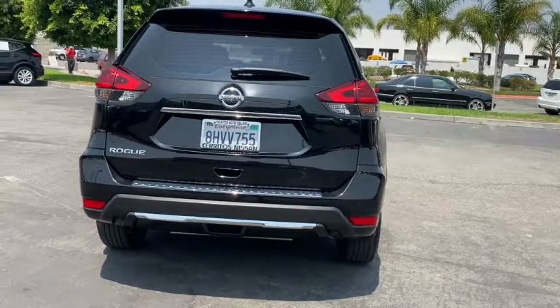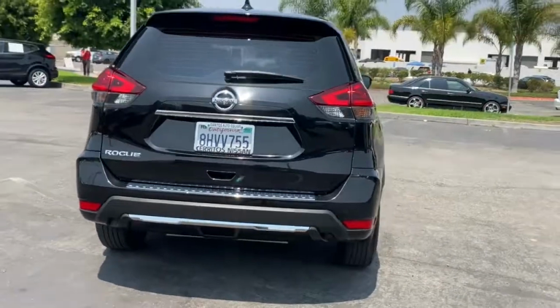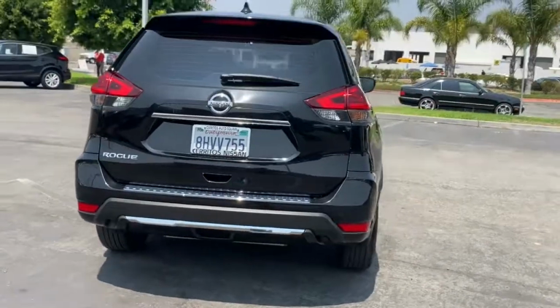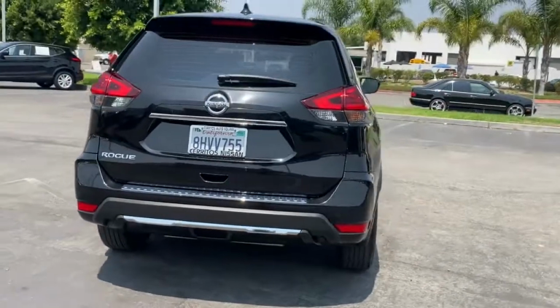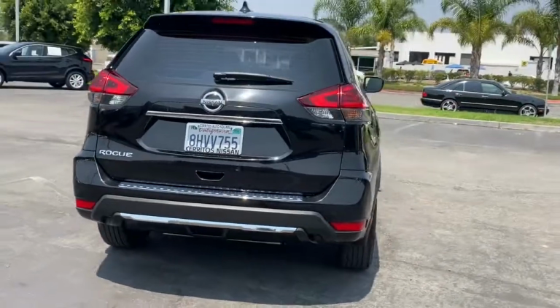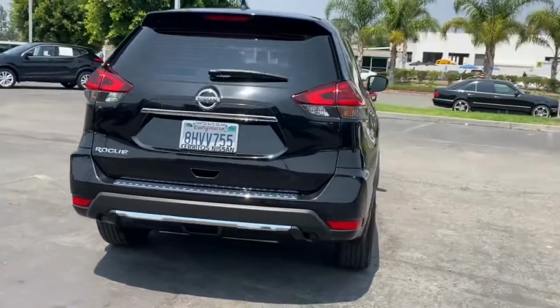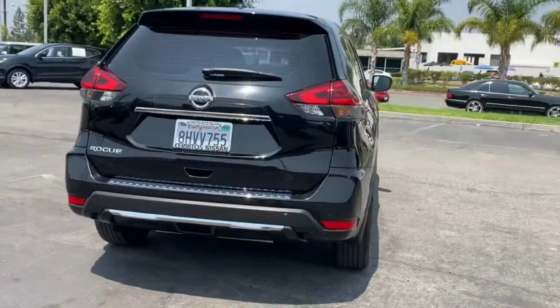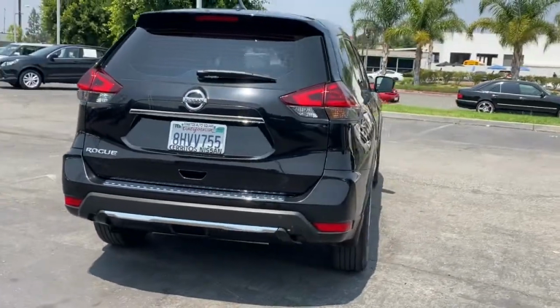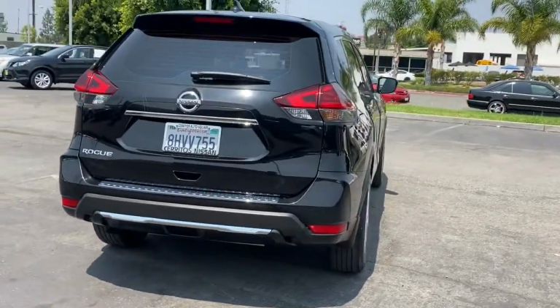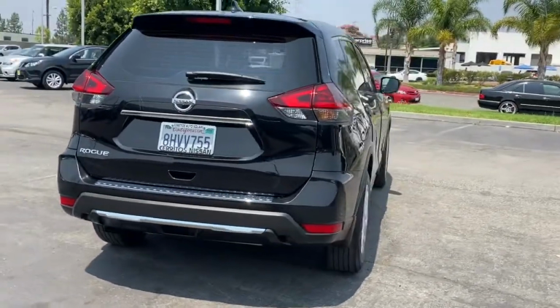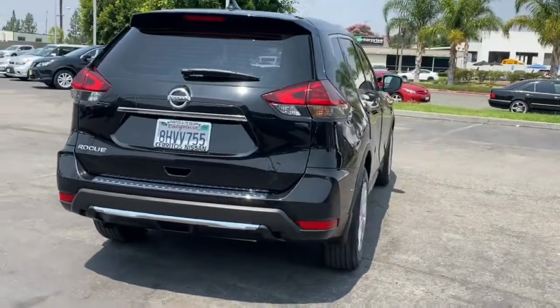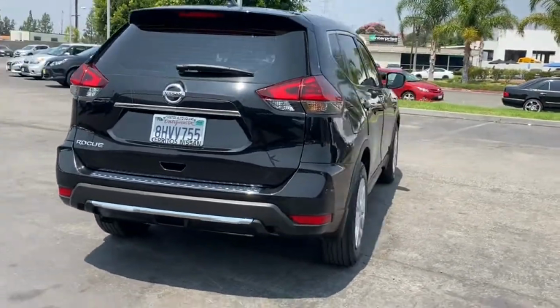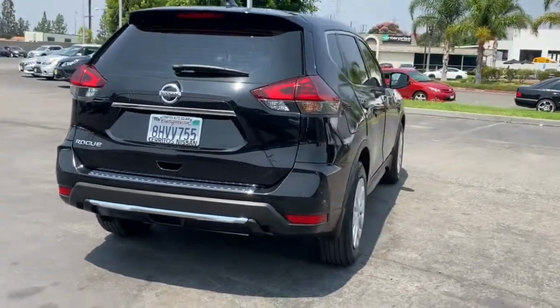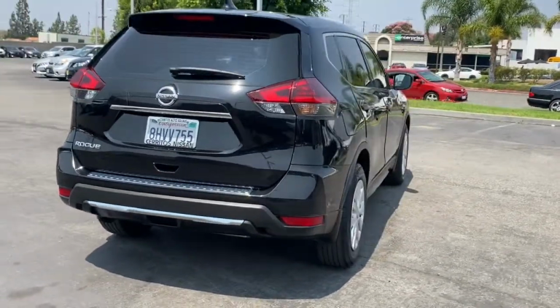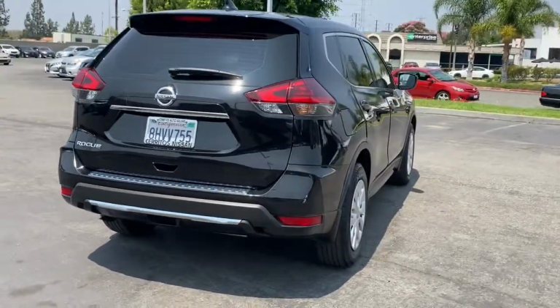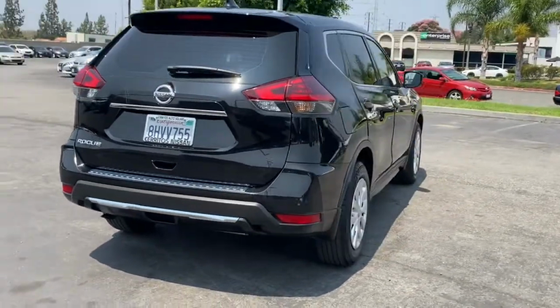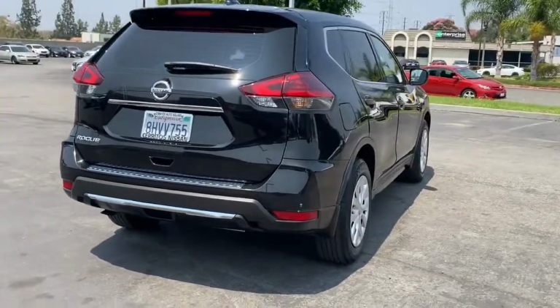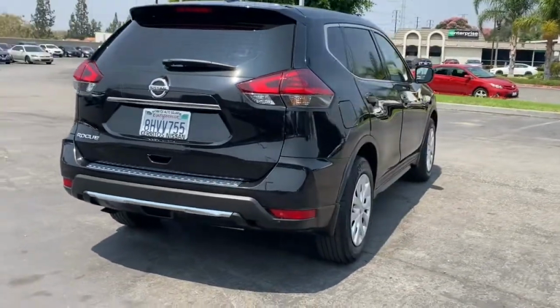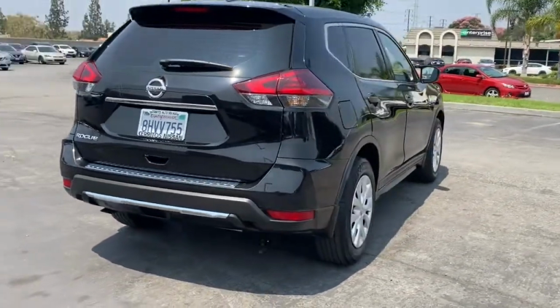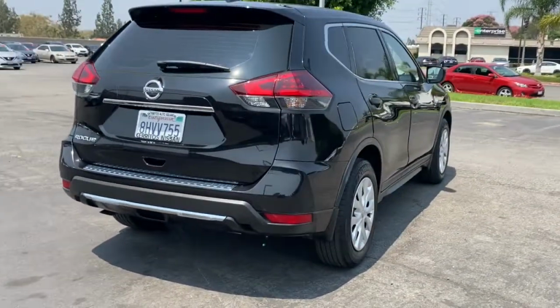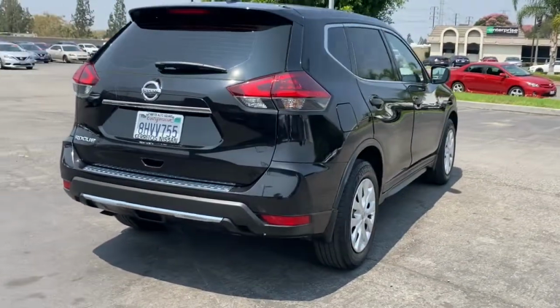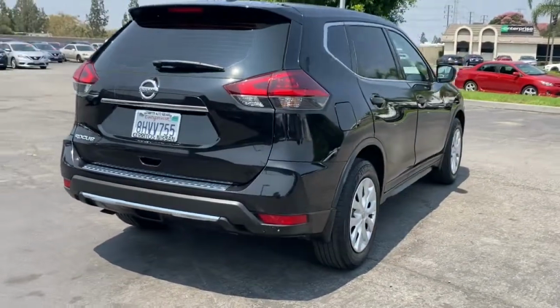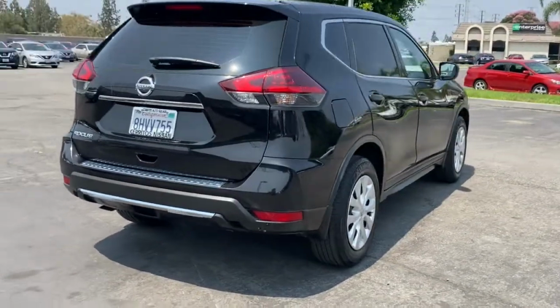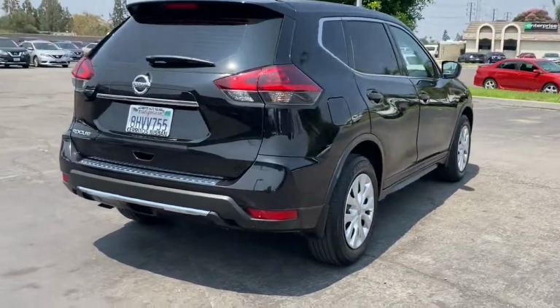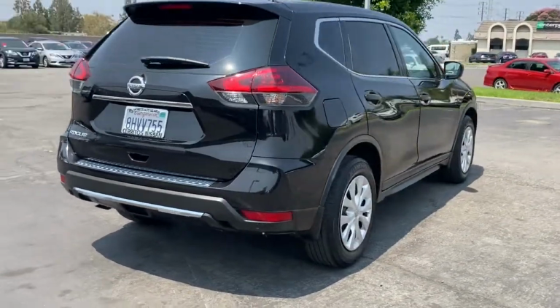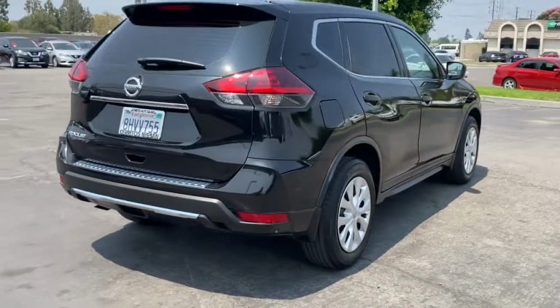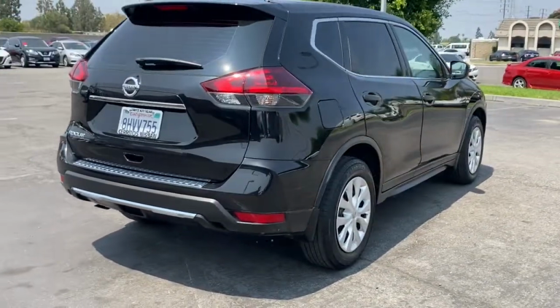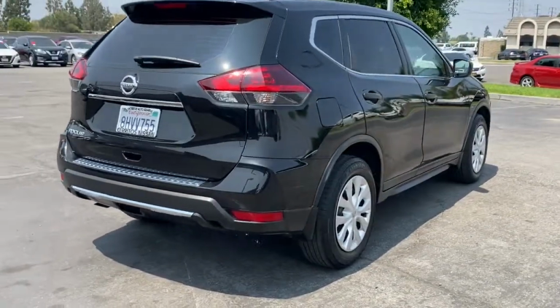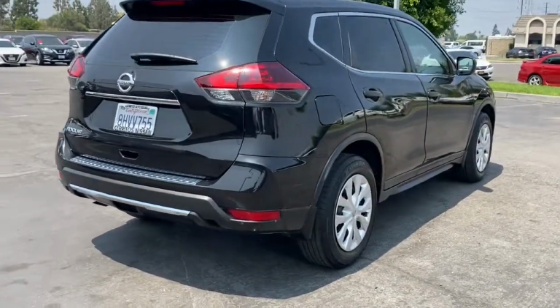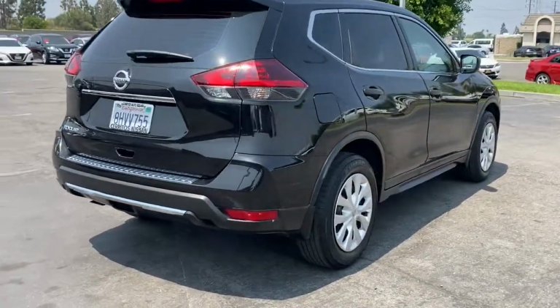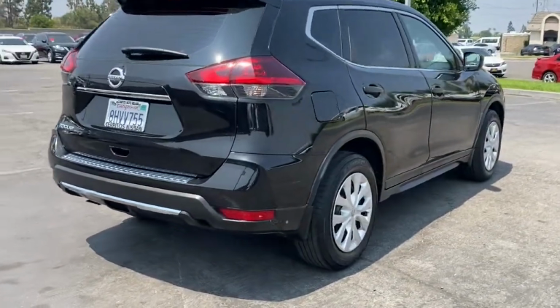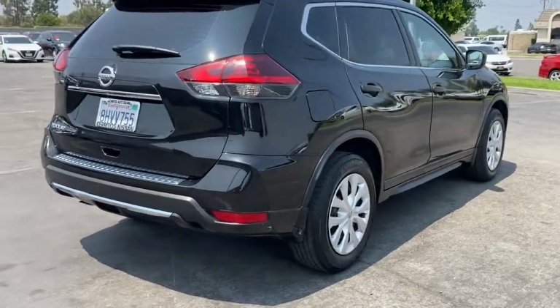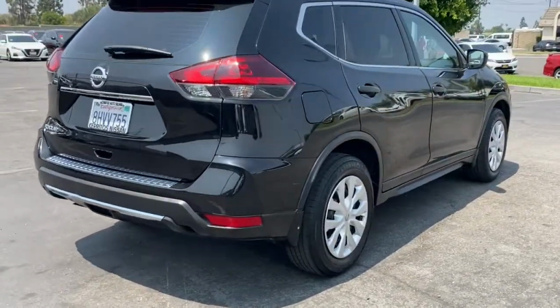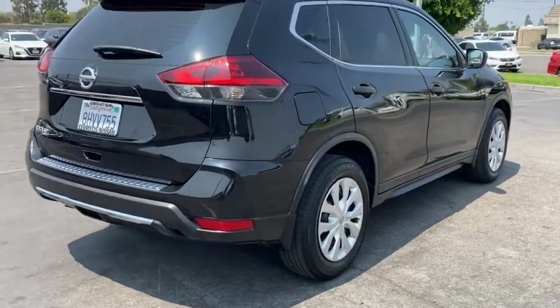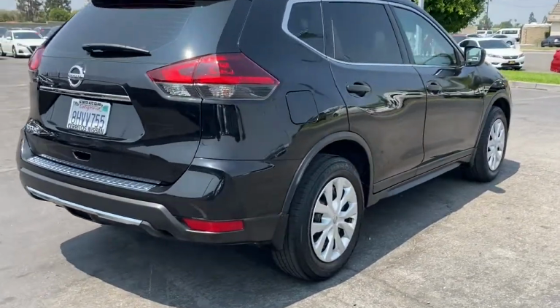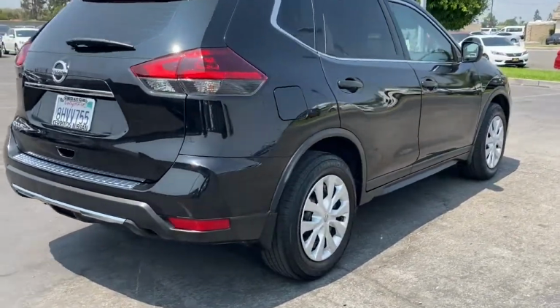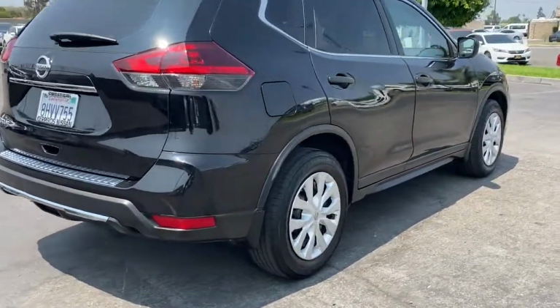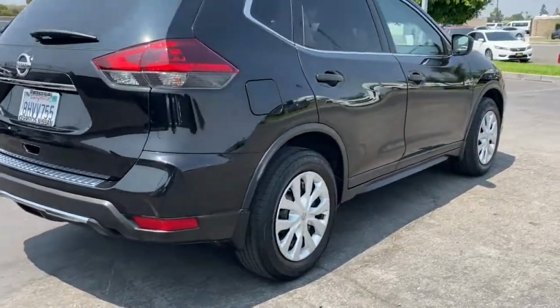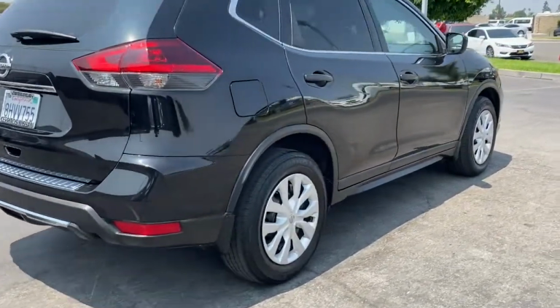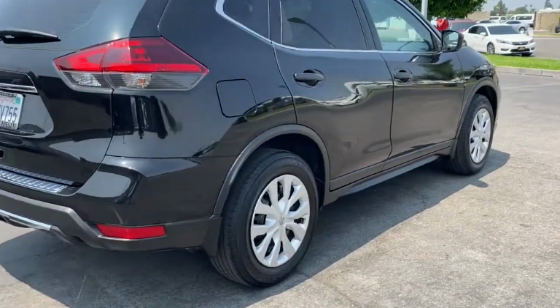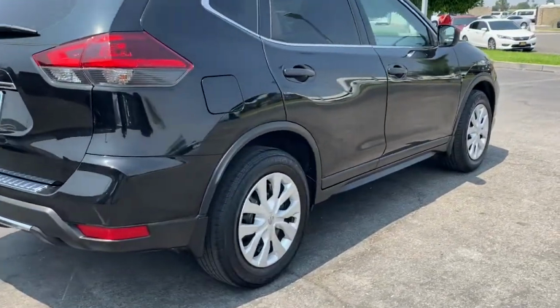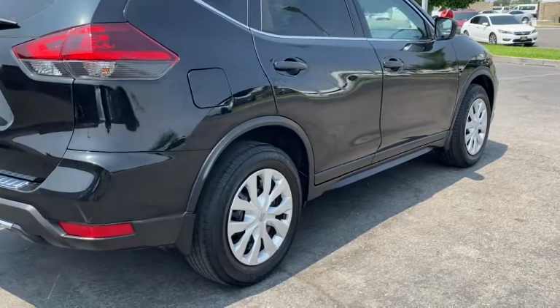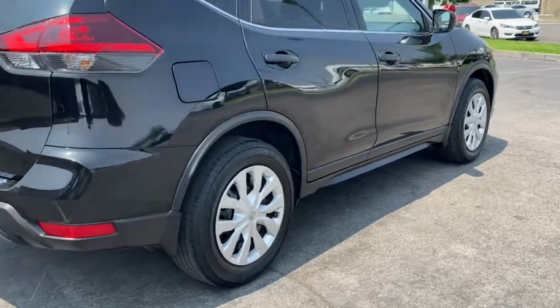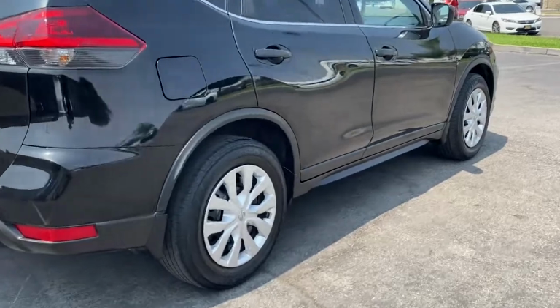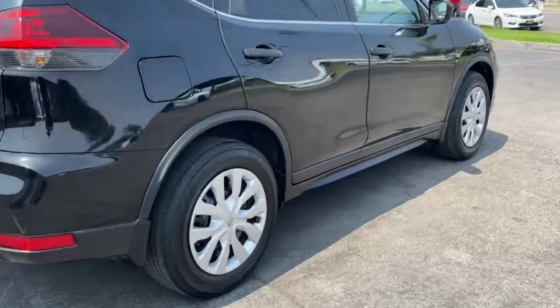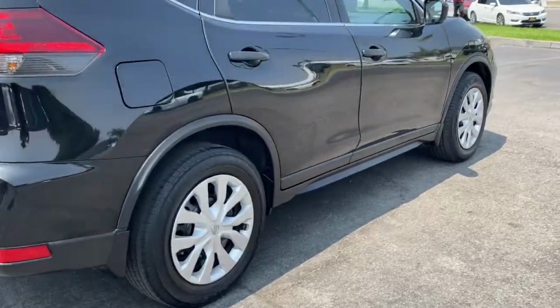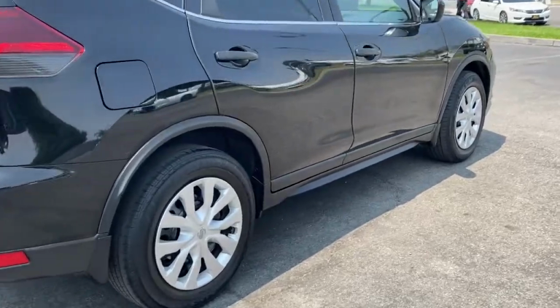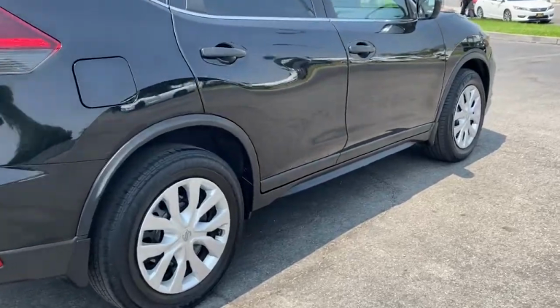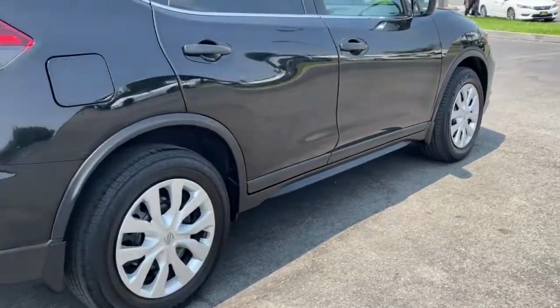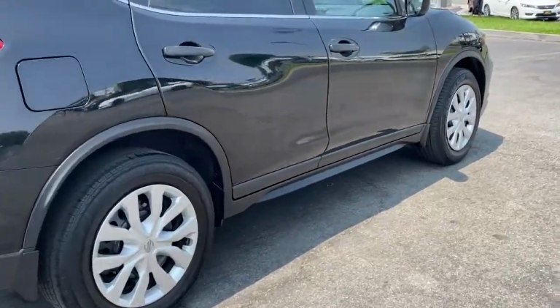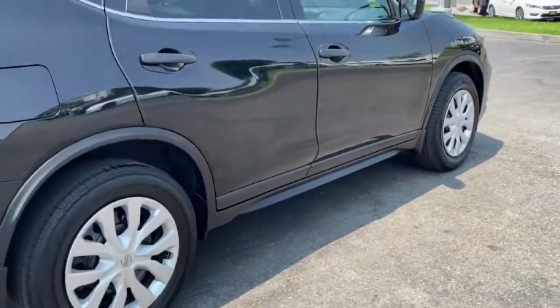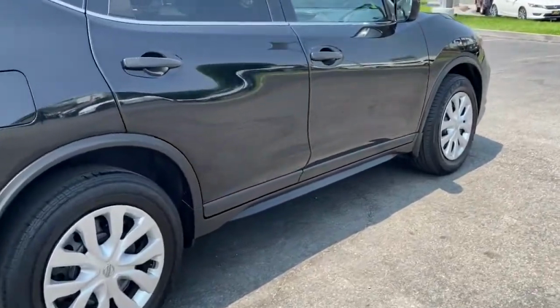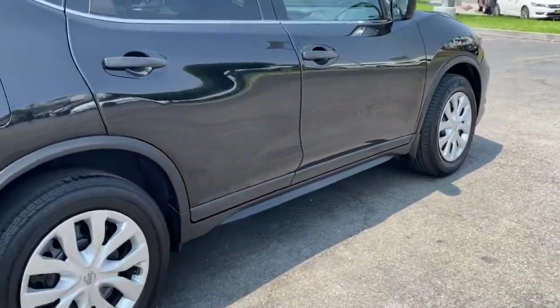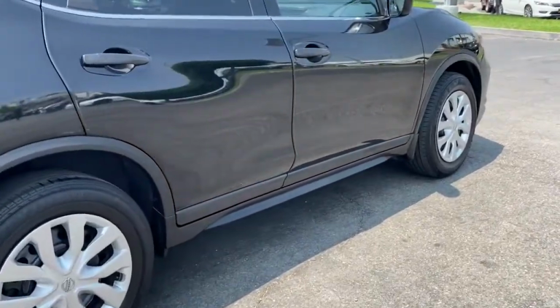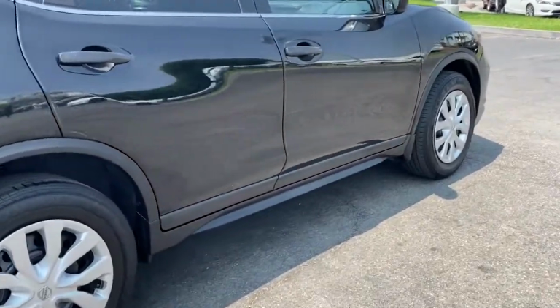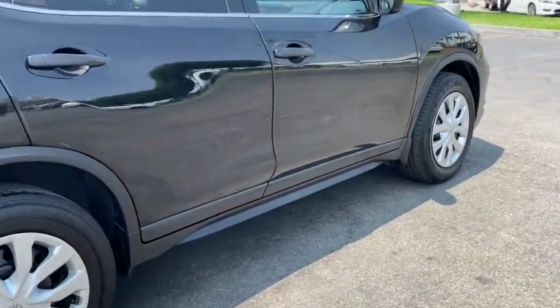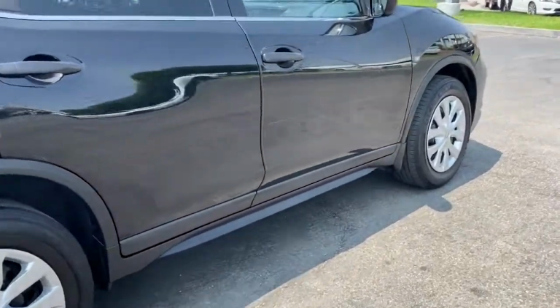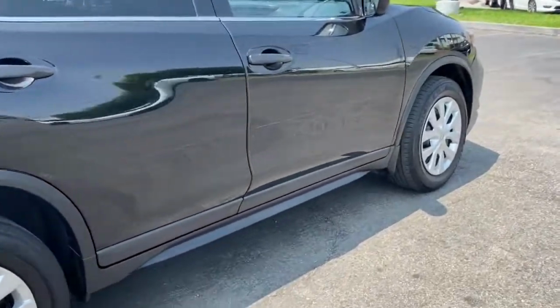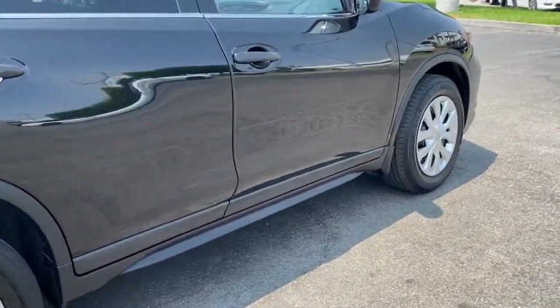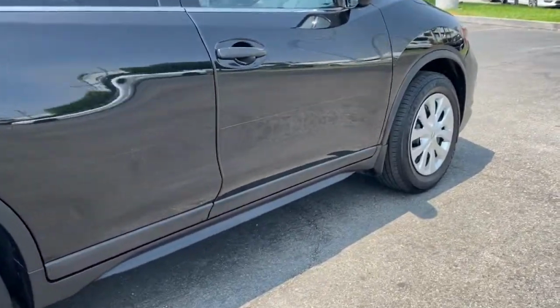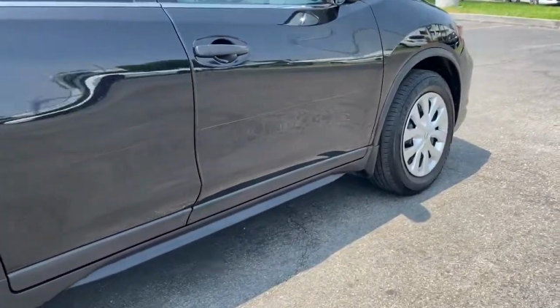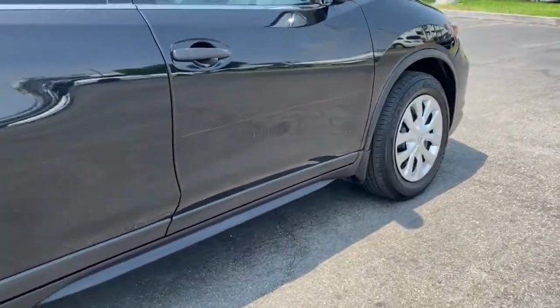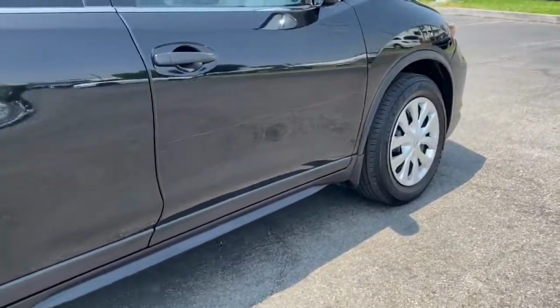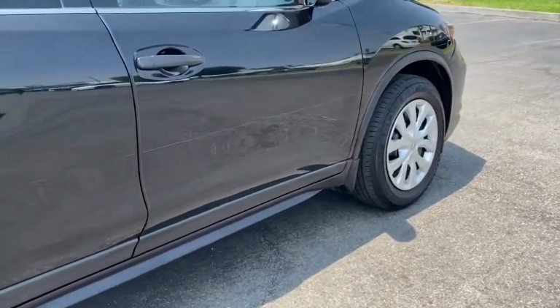This can-do crossover anticipates your wants and needs with a quiet, comfortable ride in a spacious, well-equipped cabin.